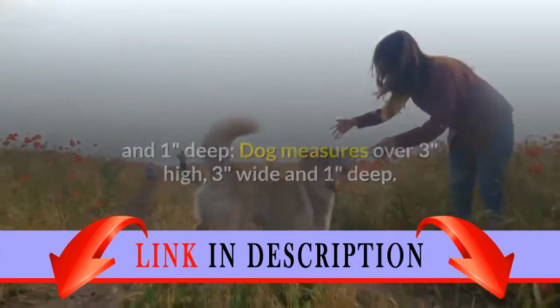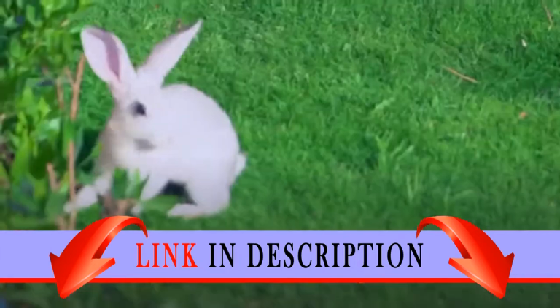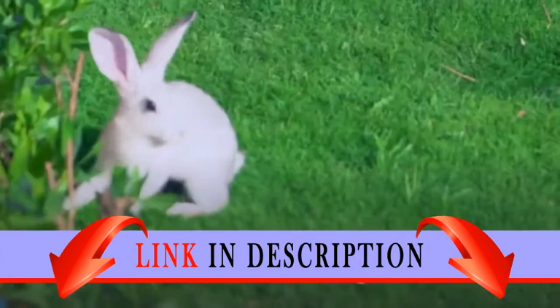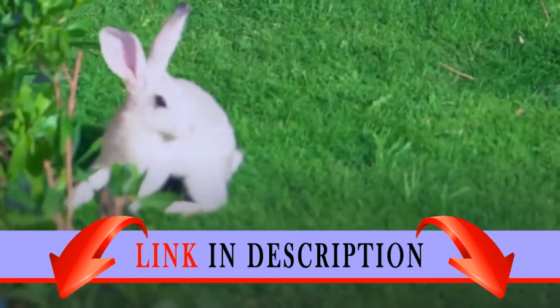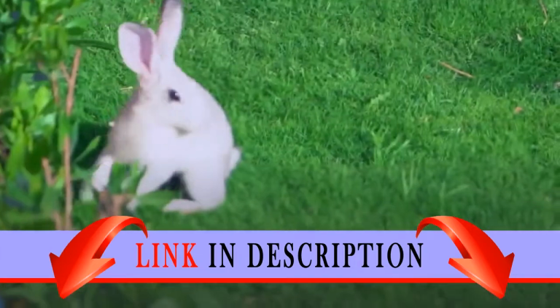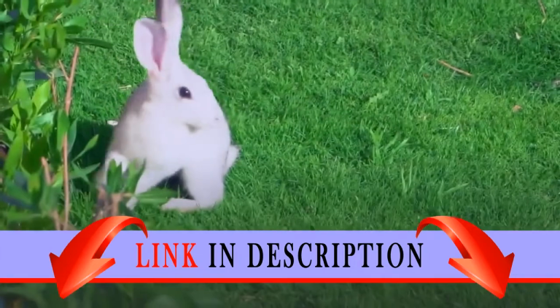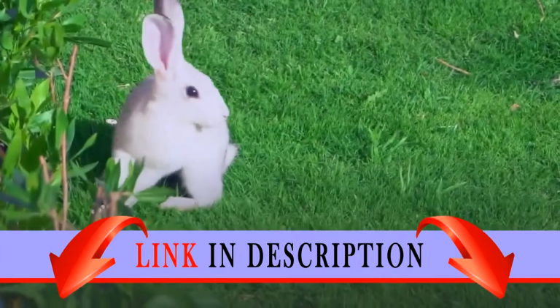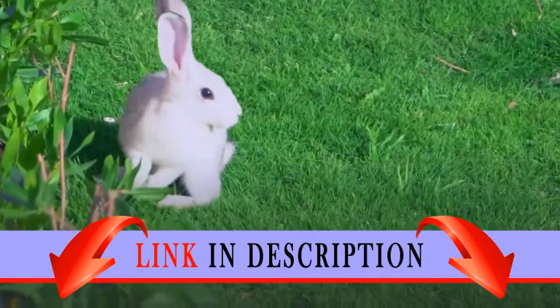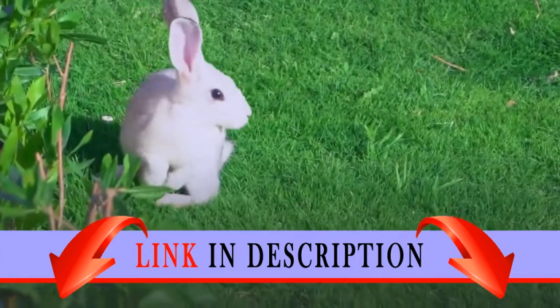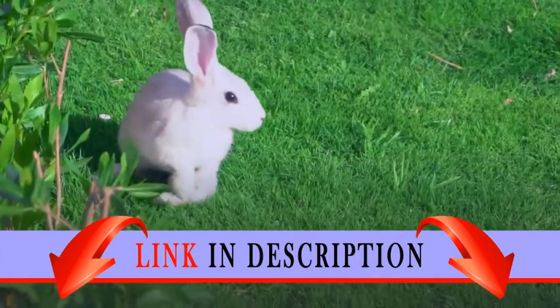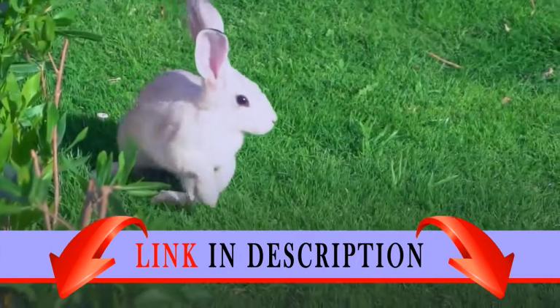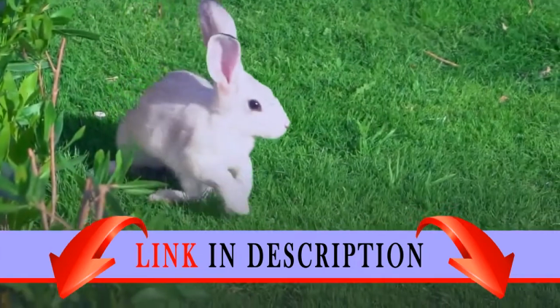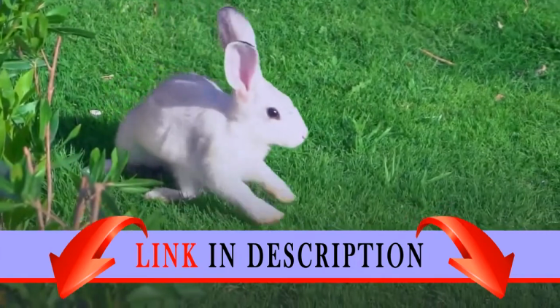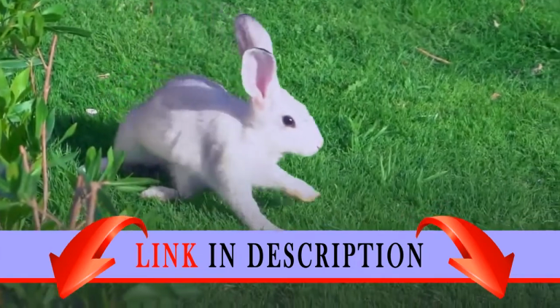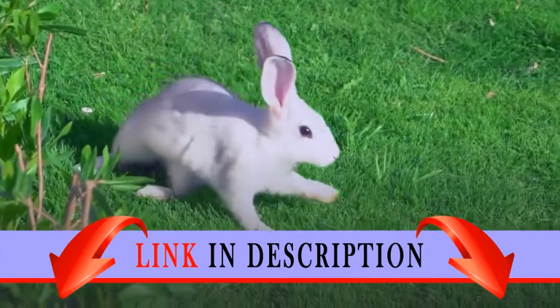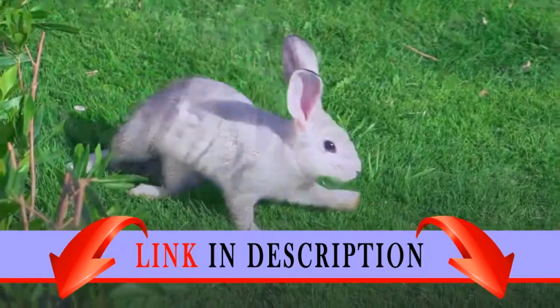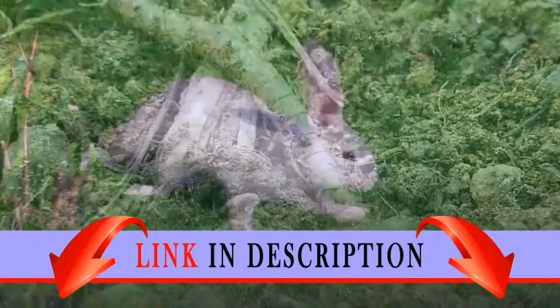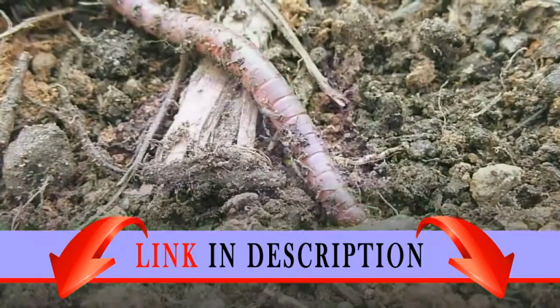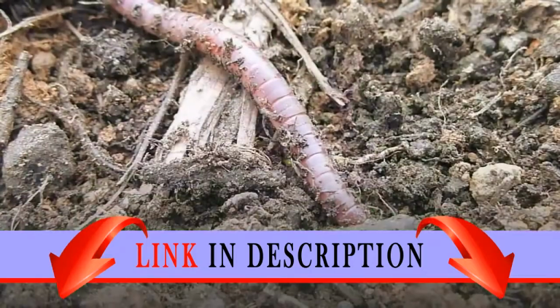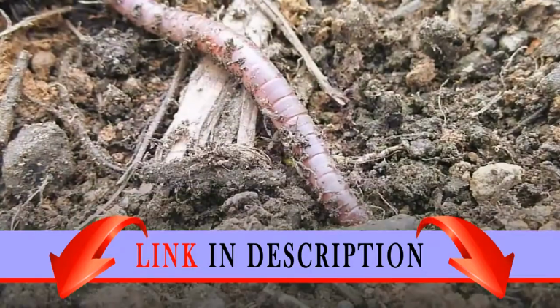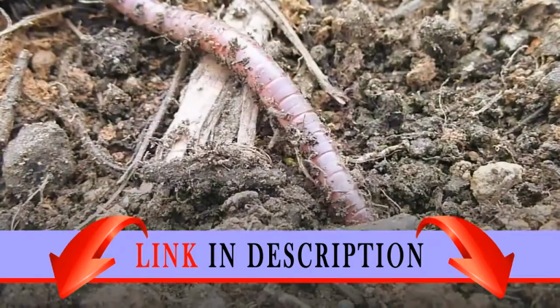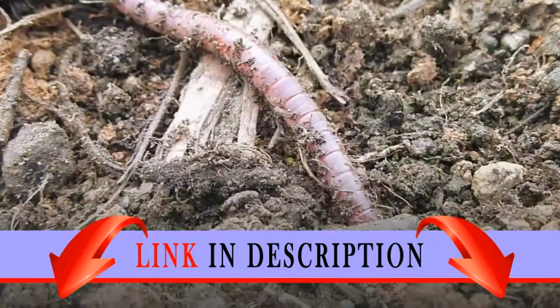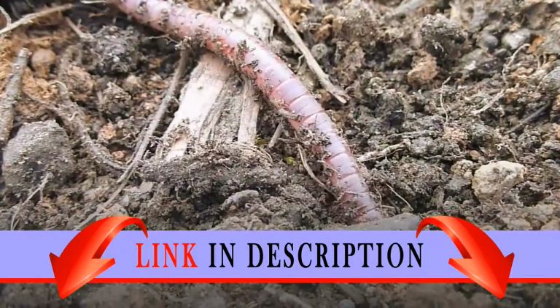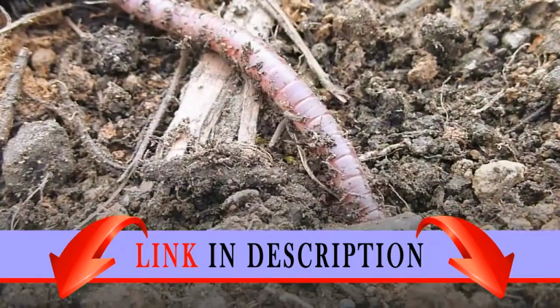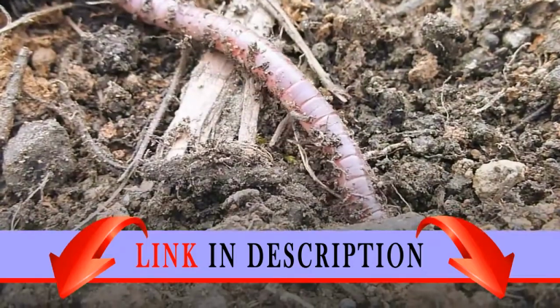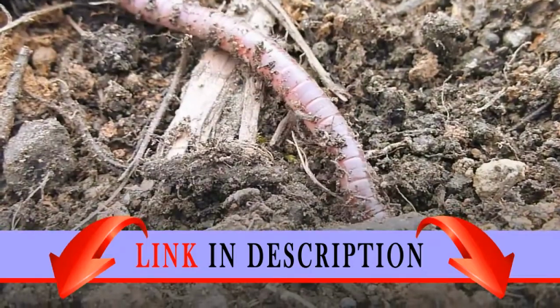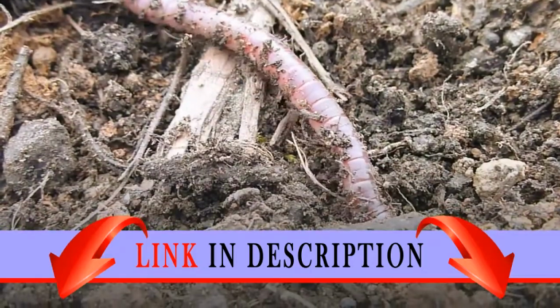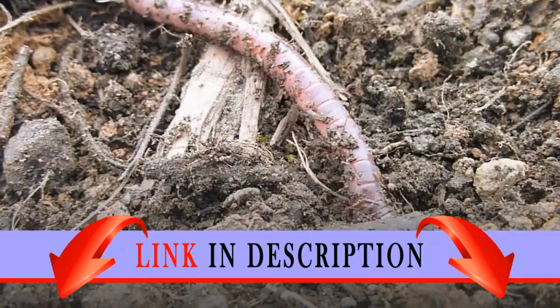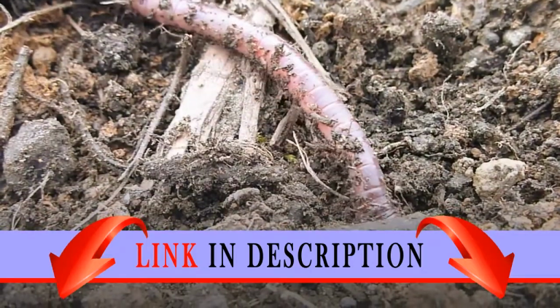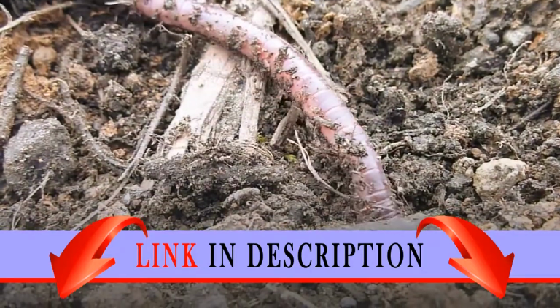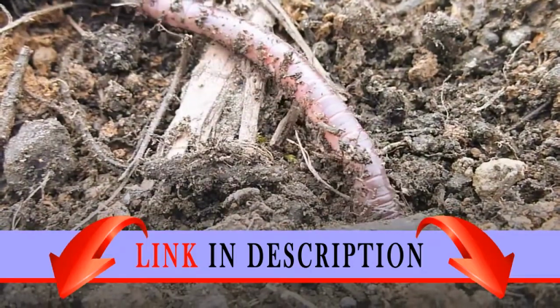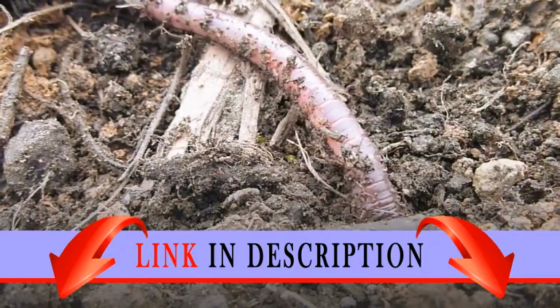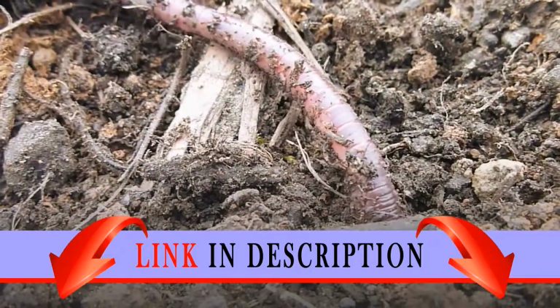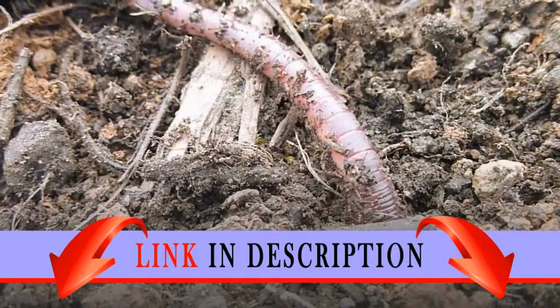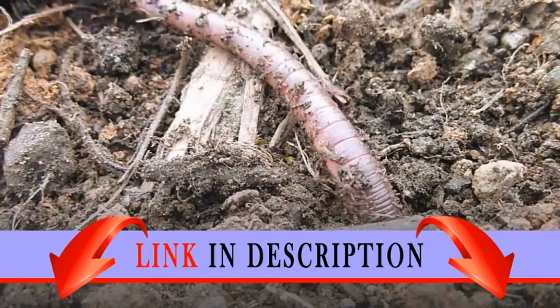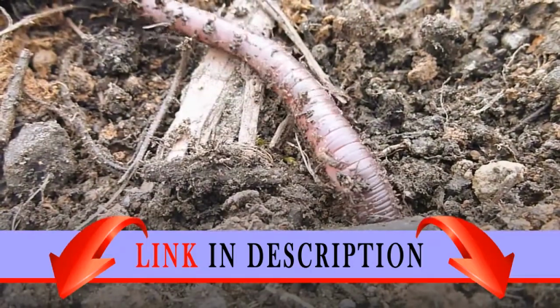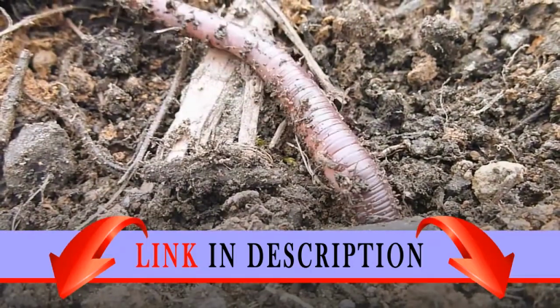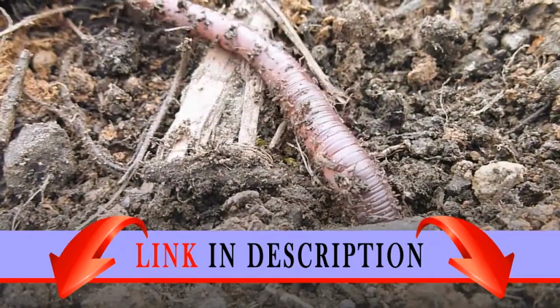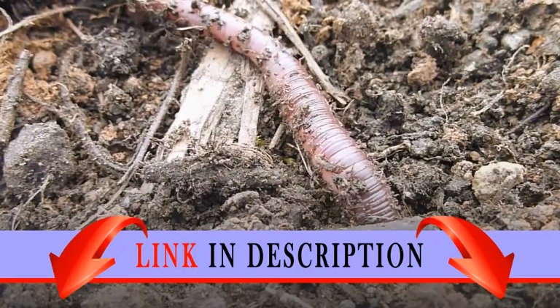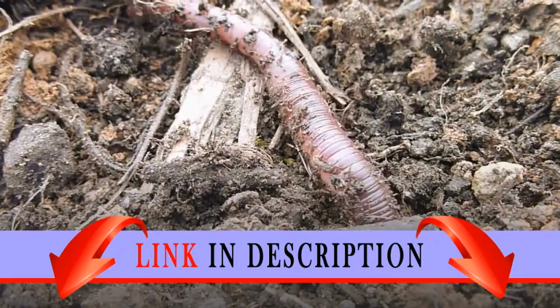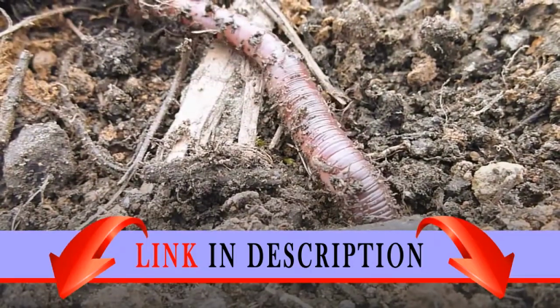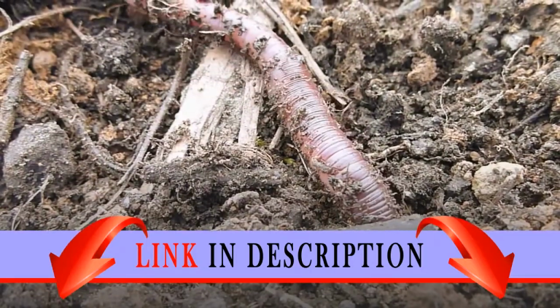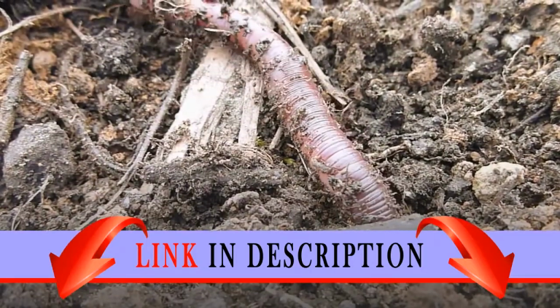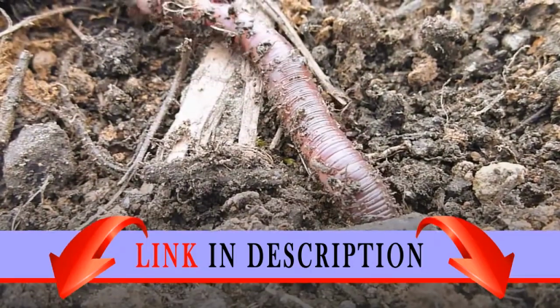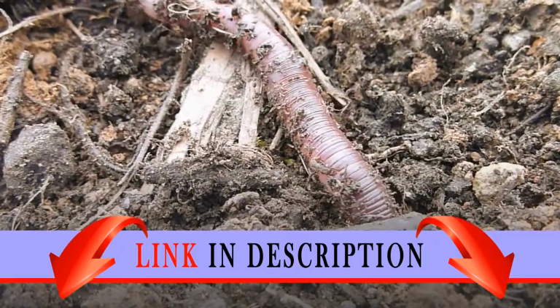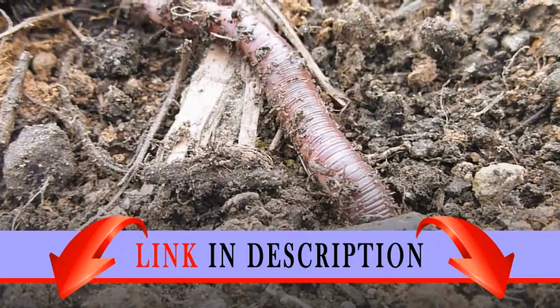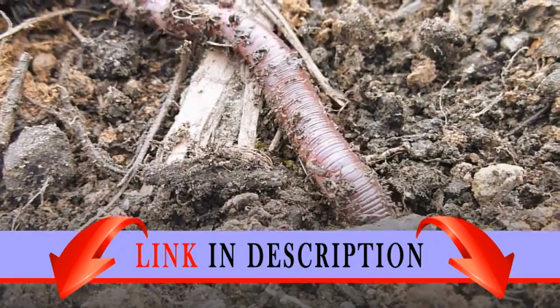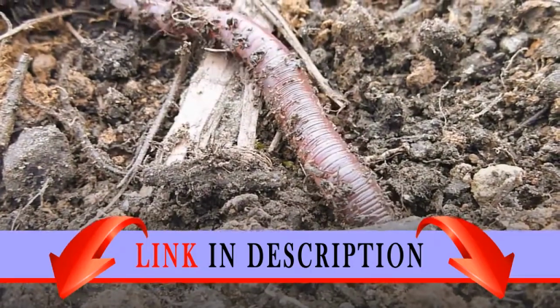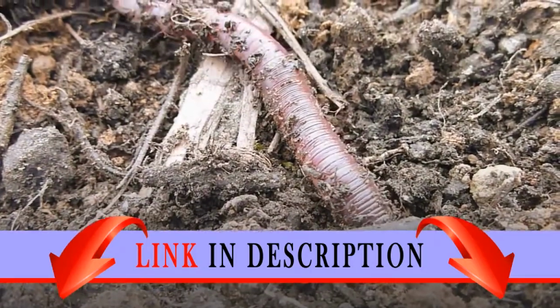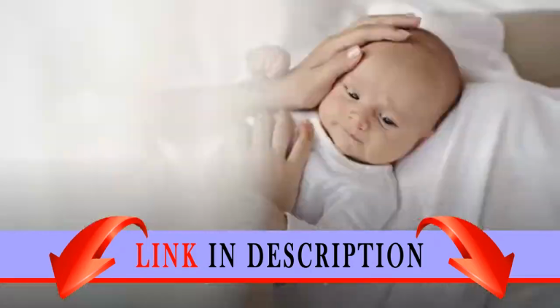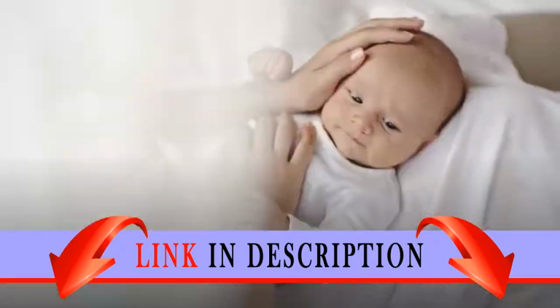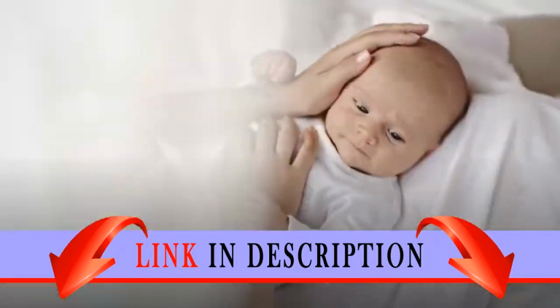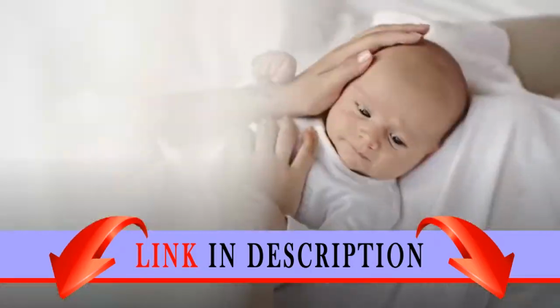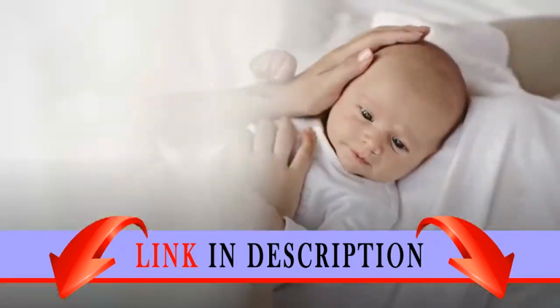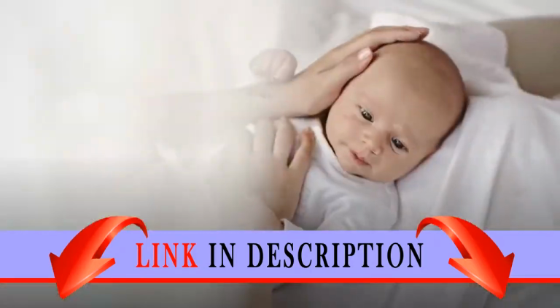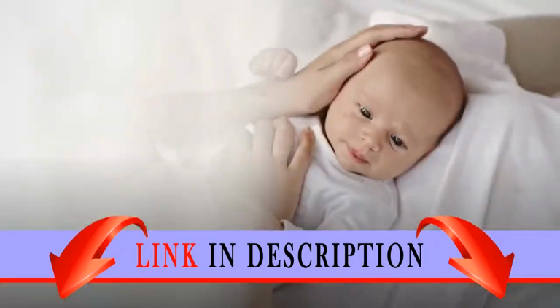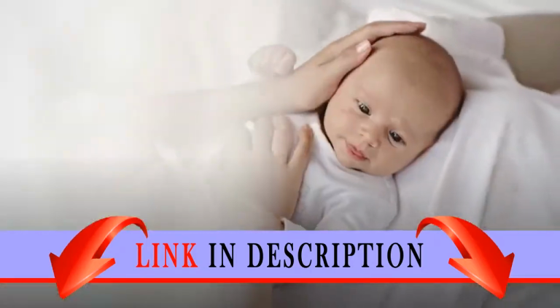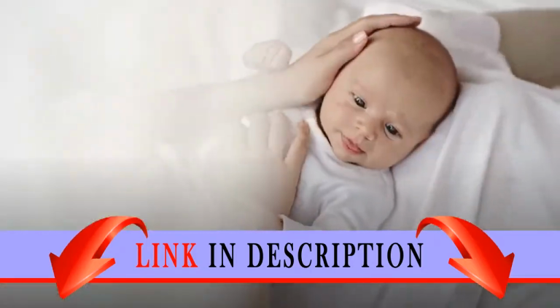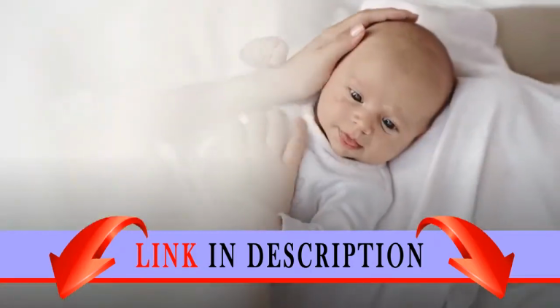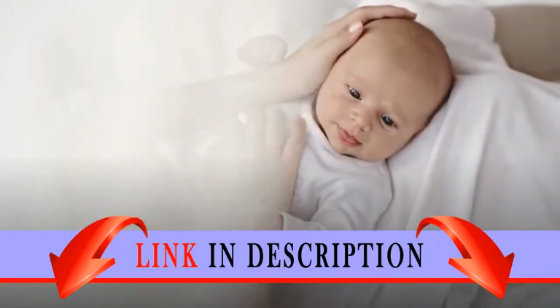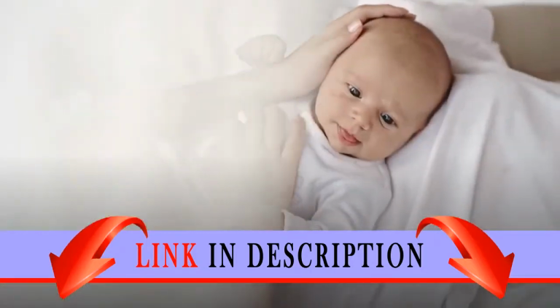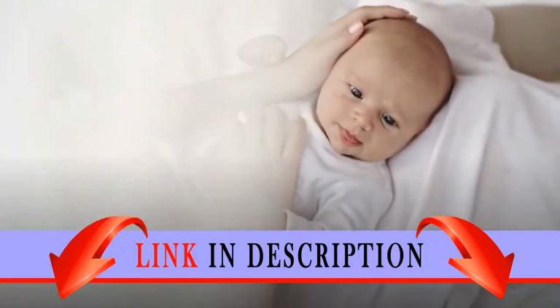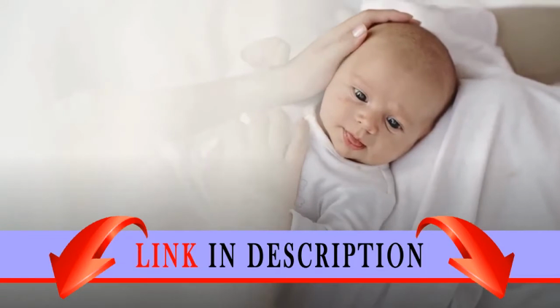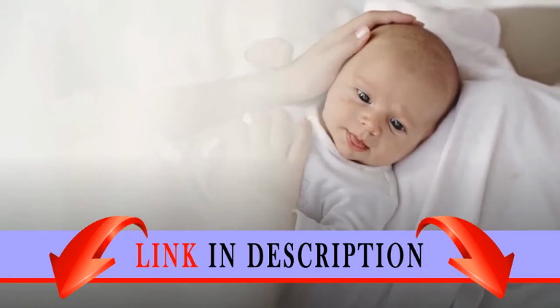Bunny measures over 4 inches high, 3 inches wide, and 1 inch deep. Worm measures over 4 inches high, 4 inches wide, and 1 inch deep.